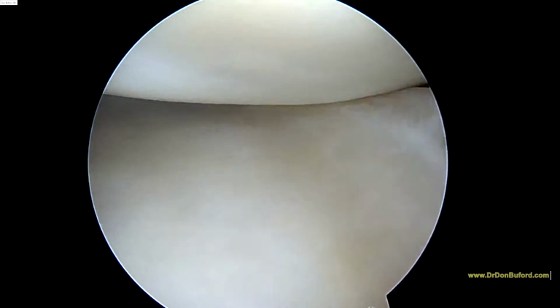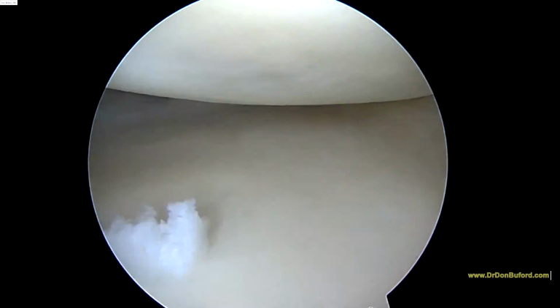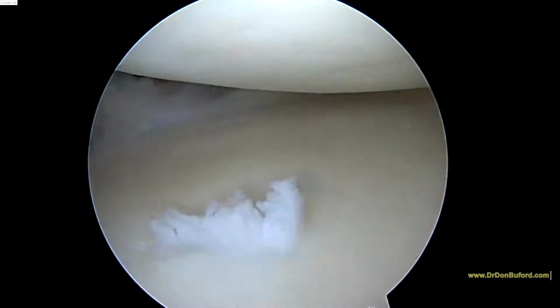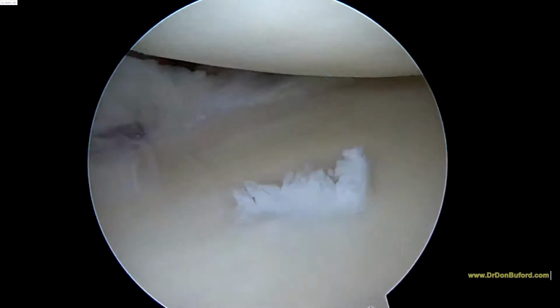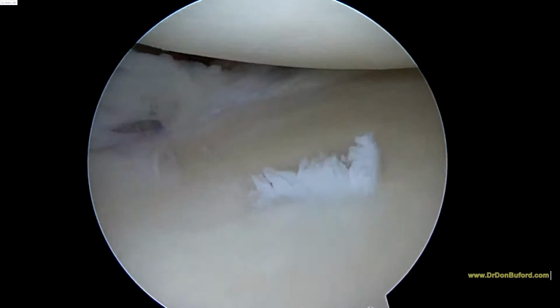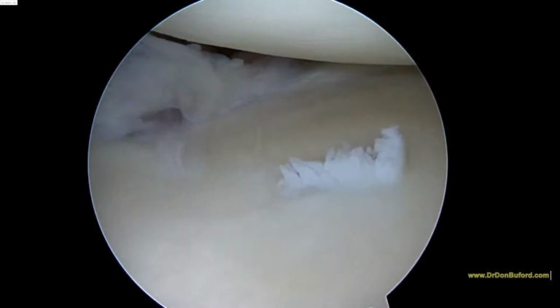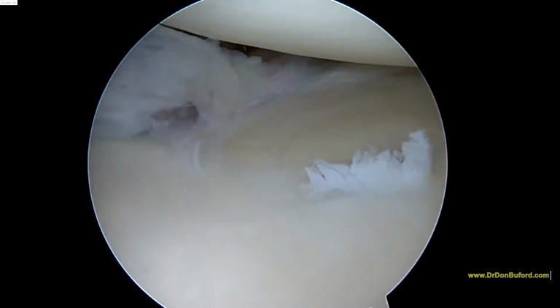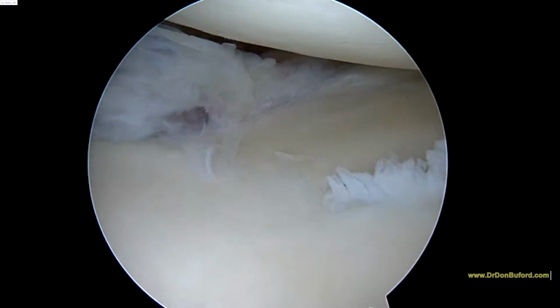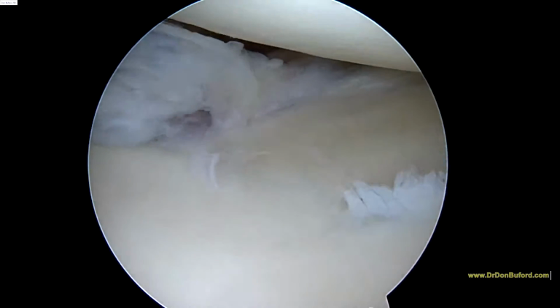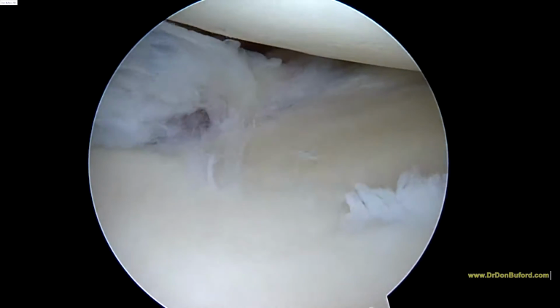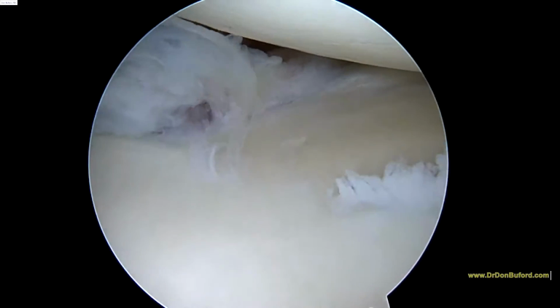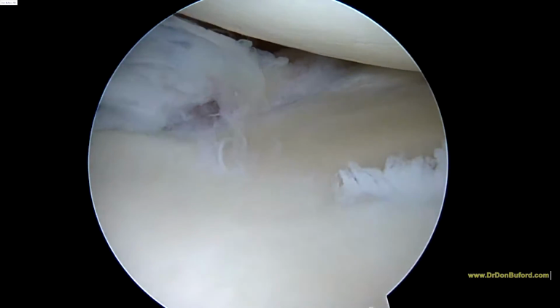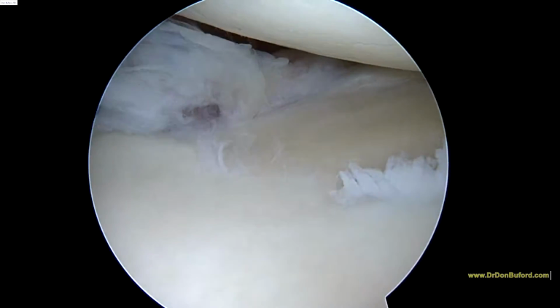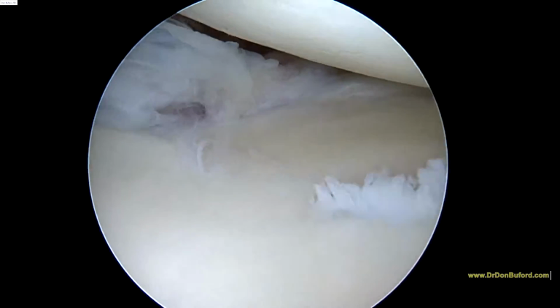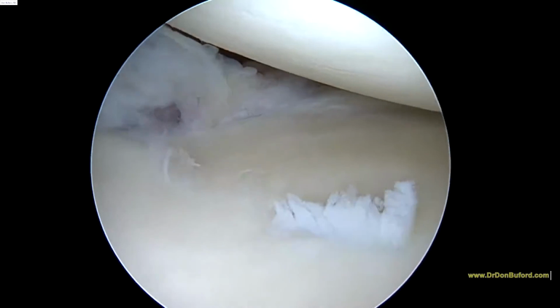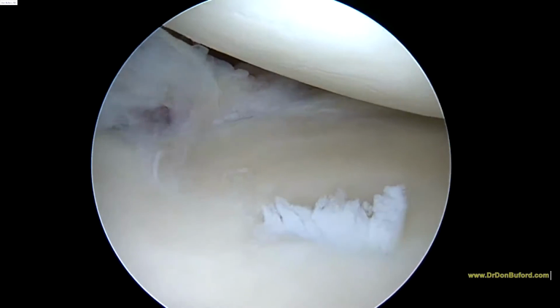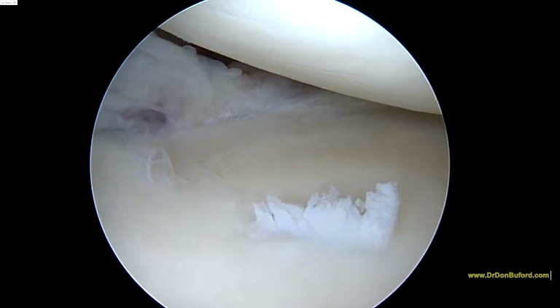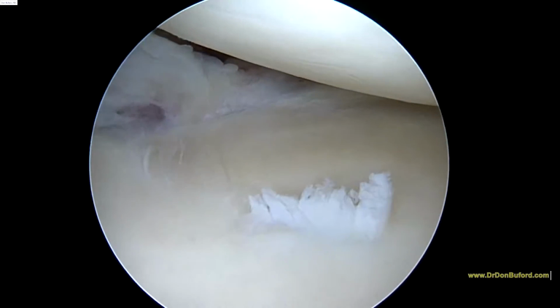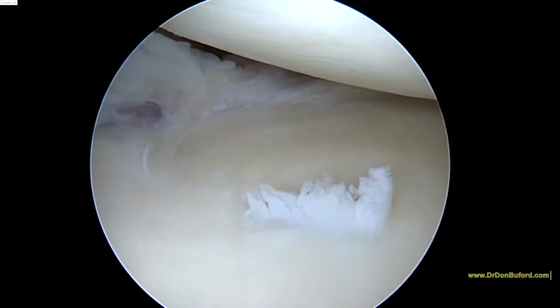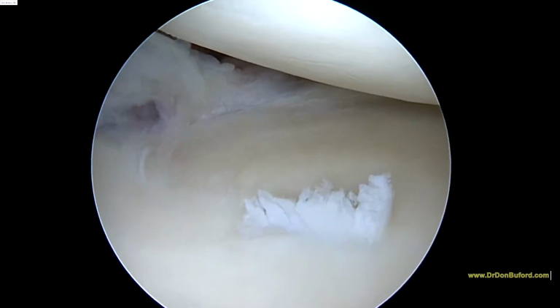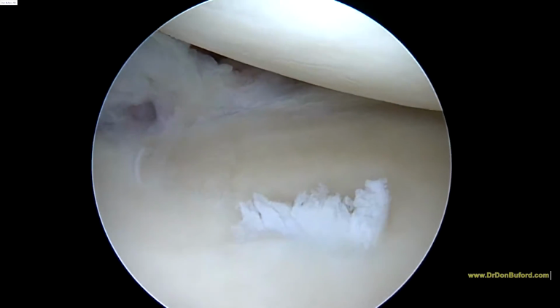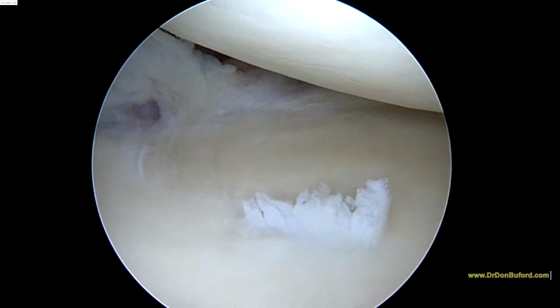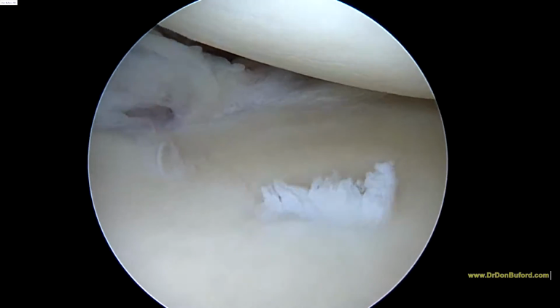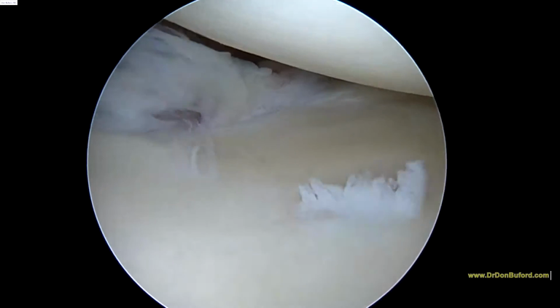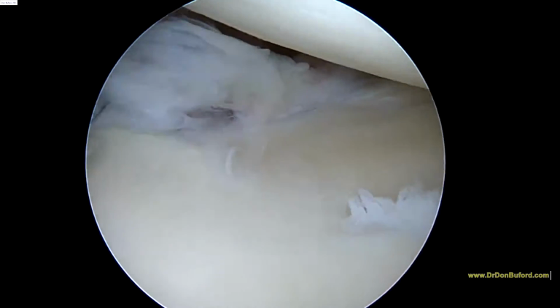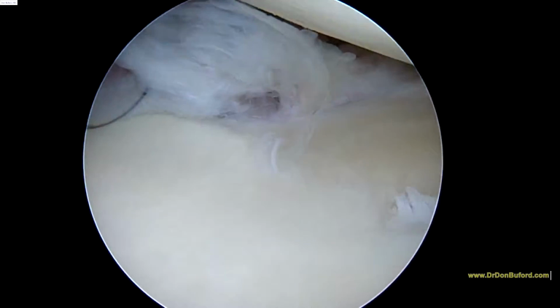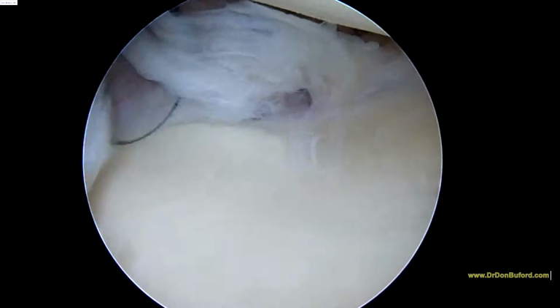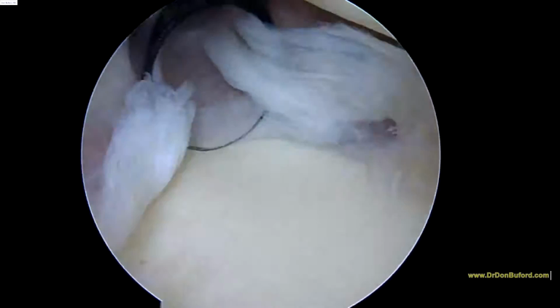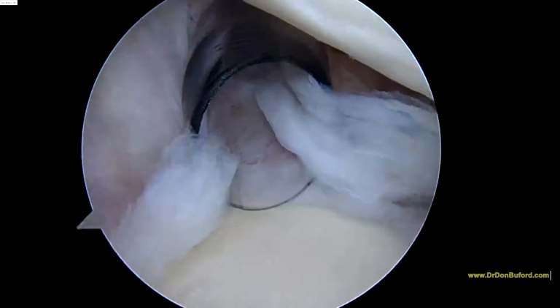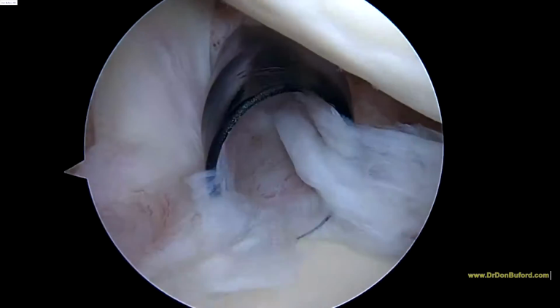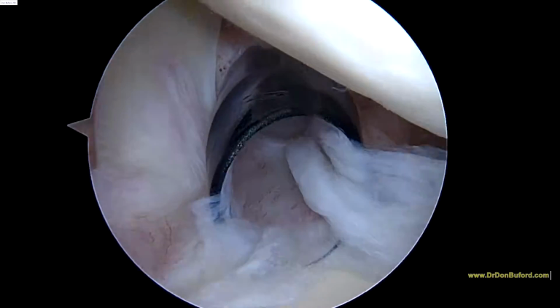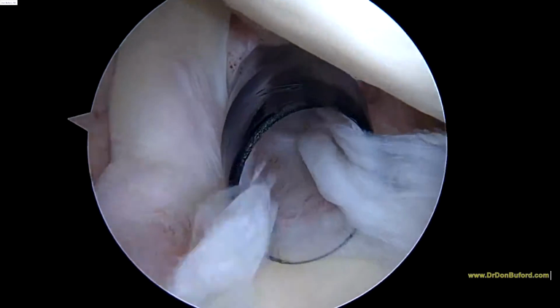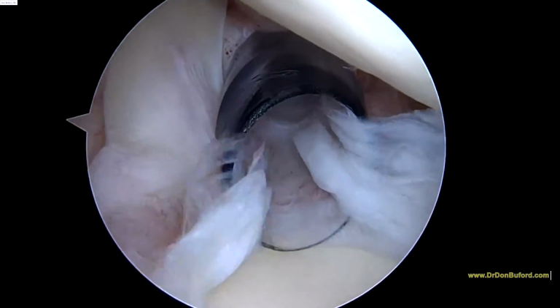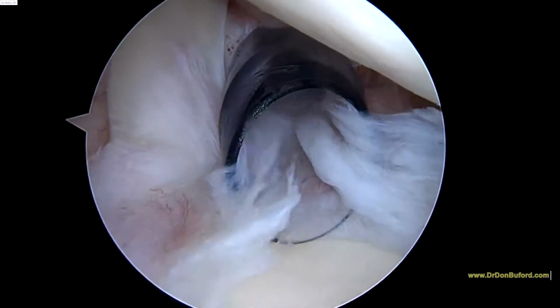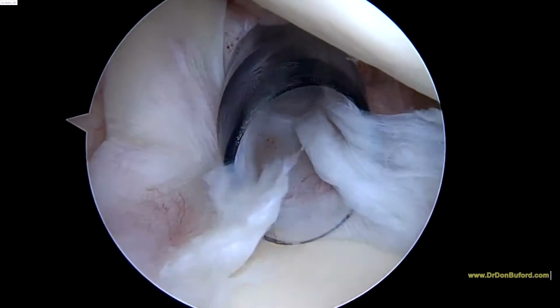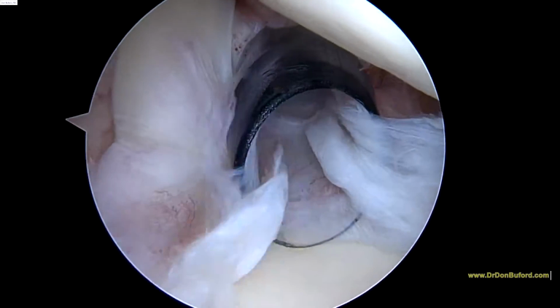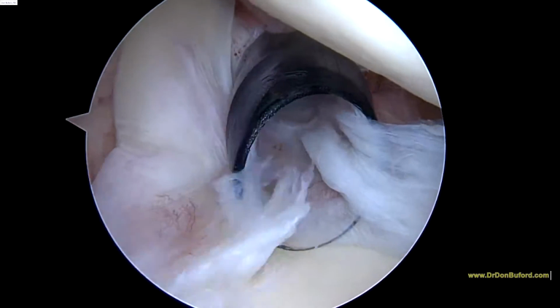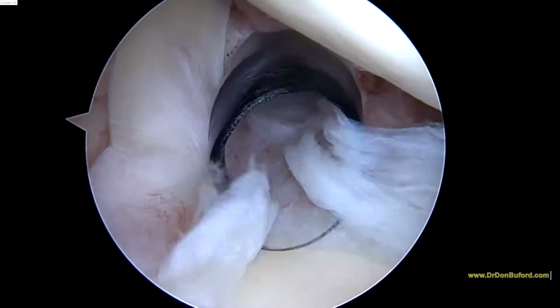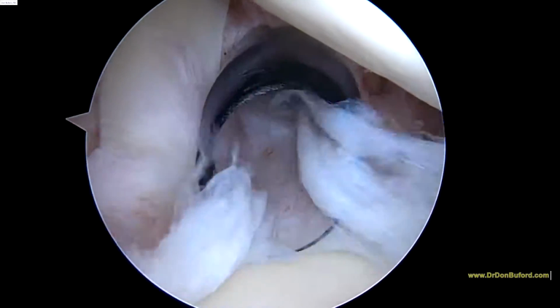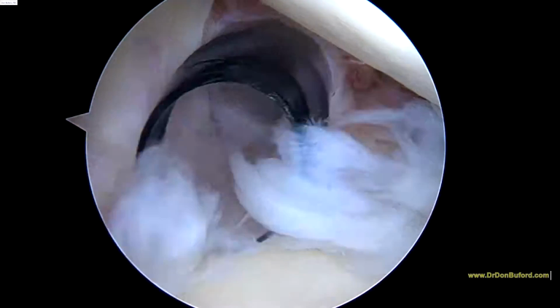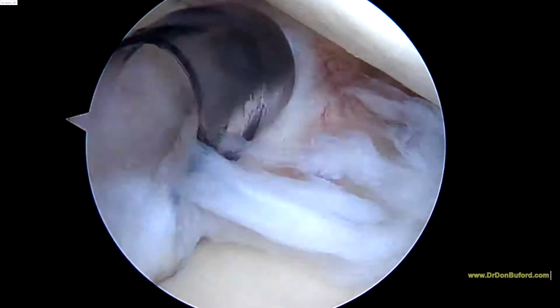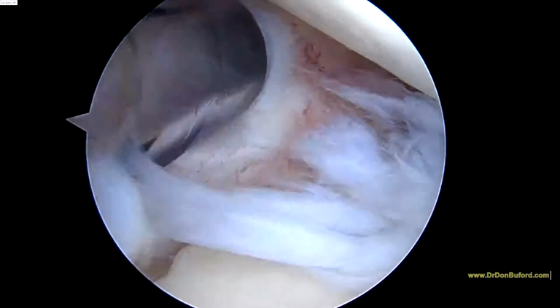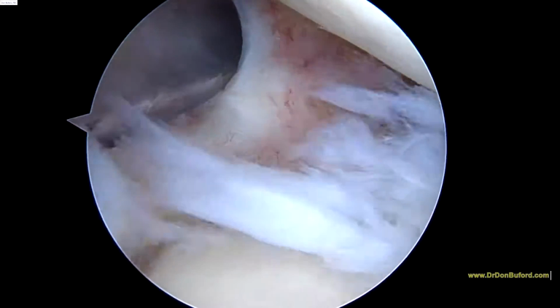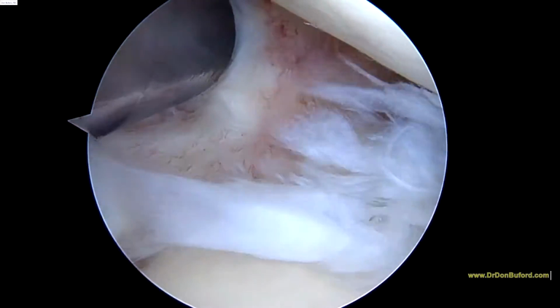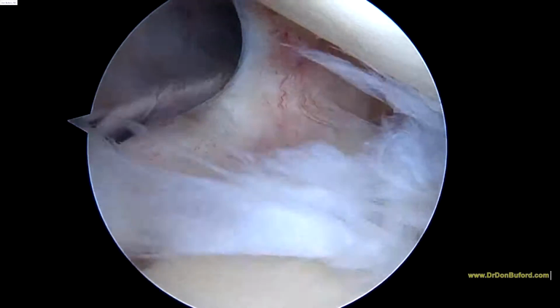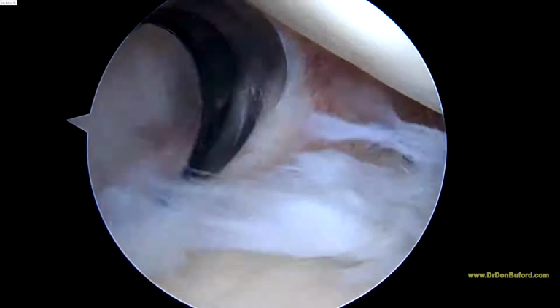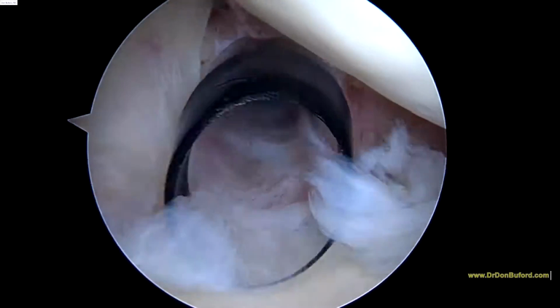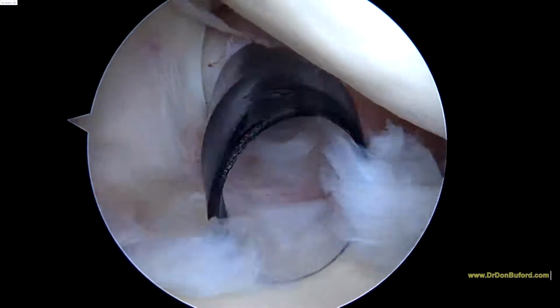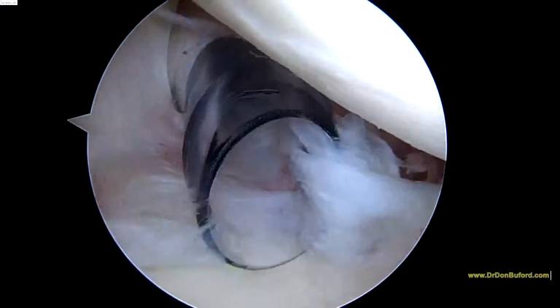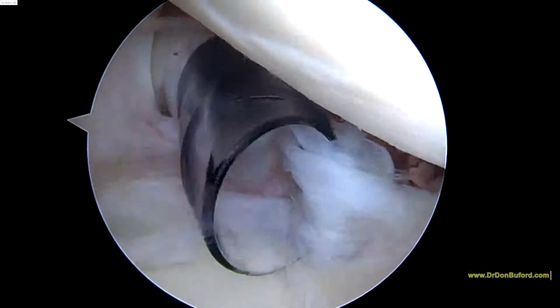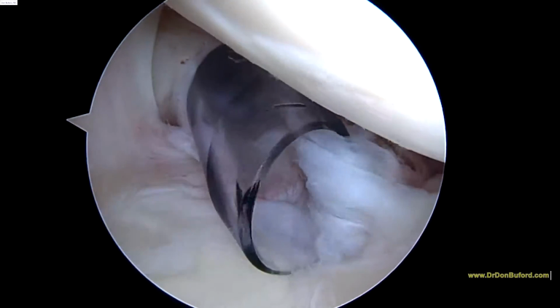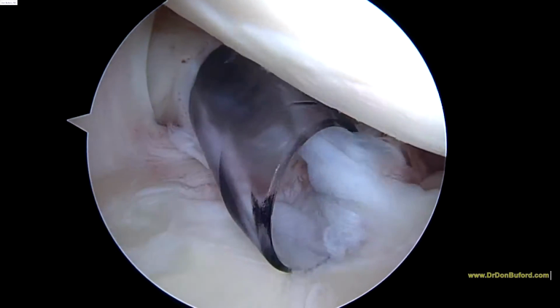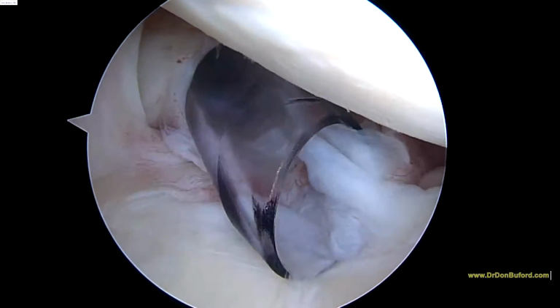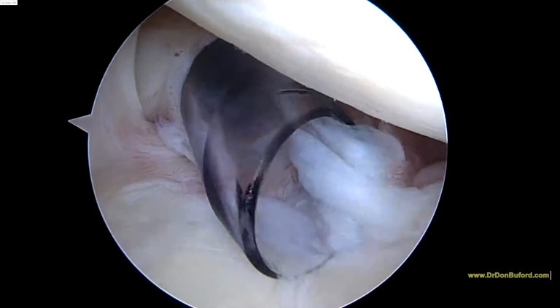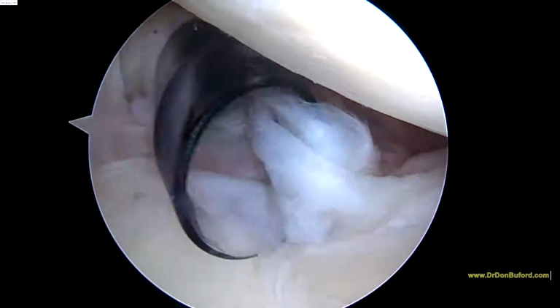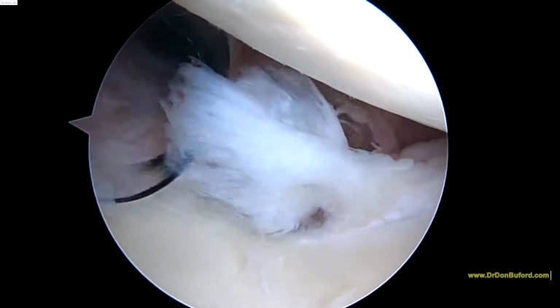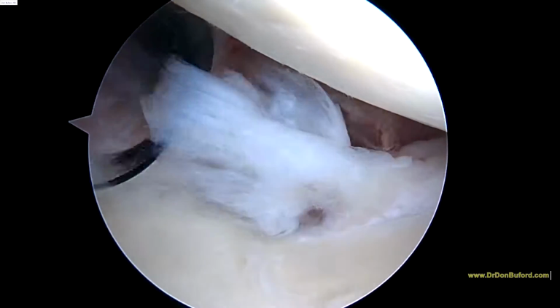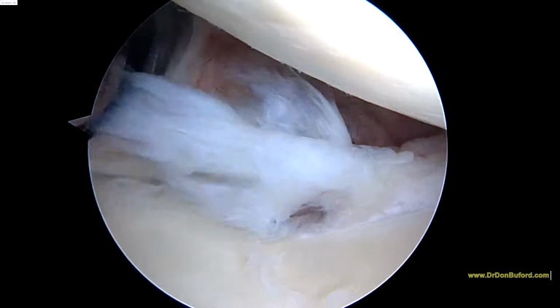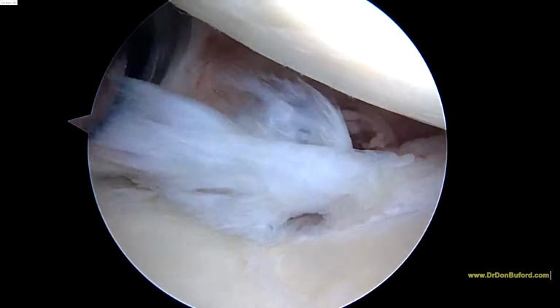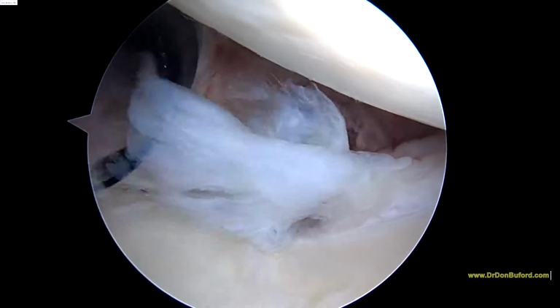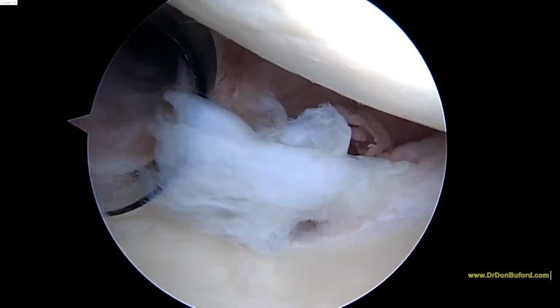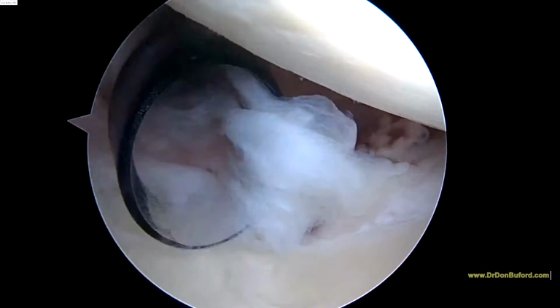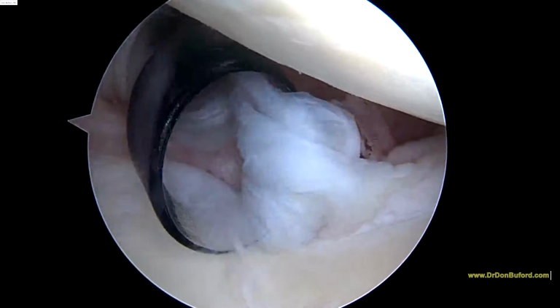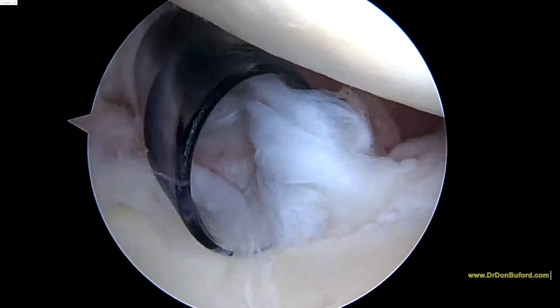You can see you've got a little bit of erosion on the glenoid, but not too bad. You've got some tearing at the biceps anchor and in the labrum here.